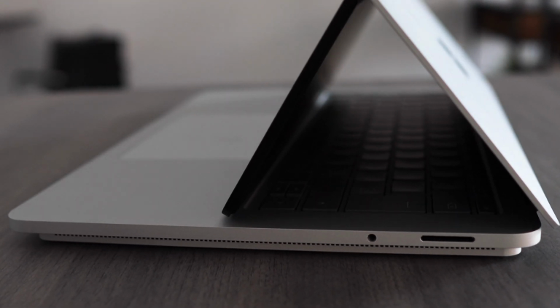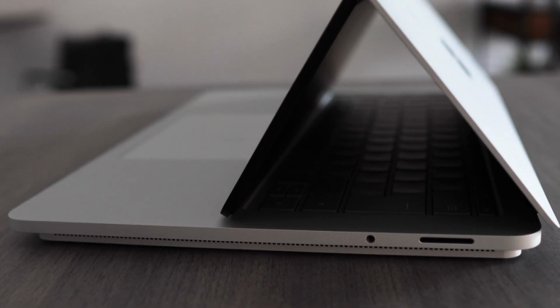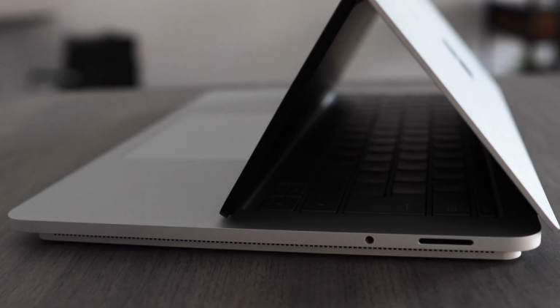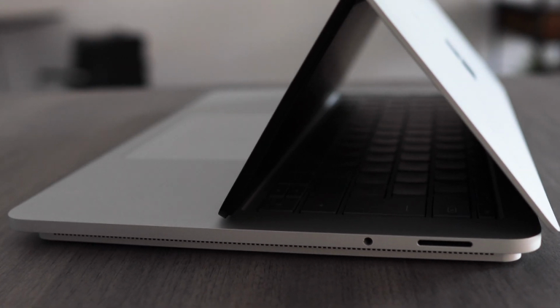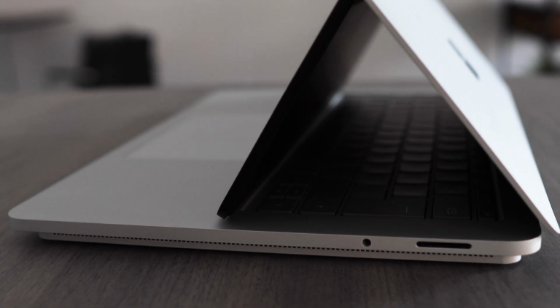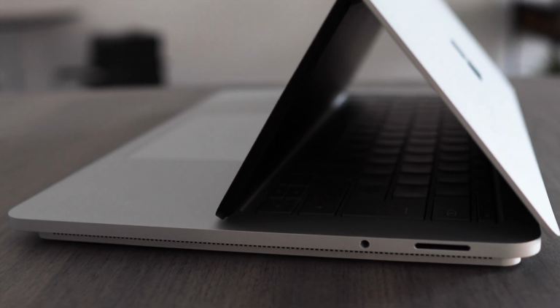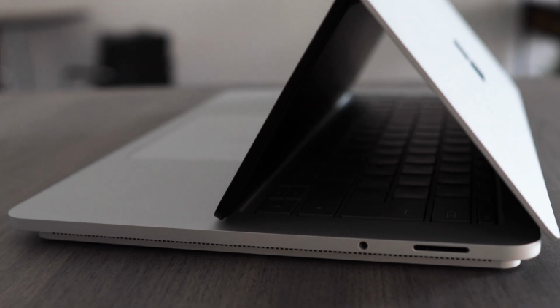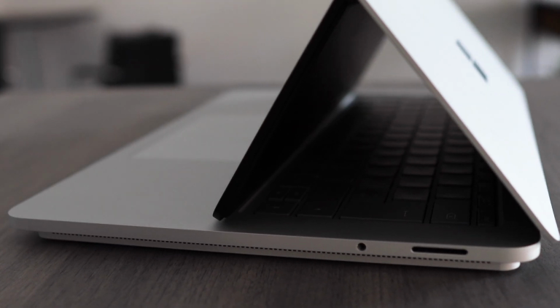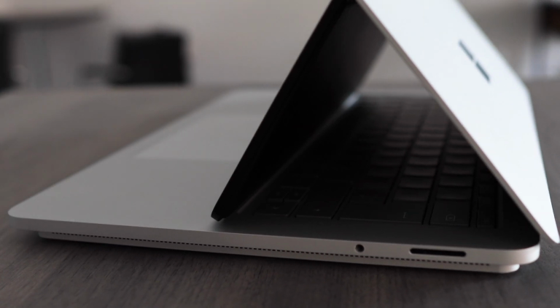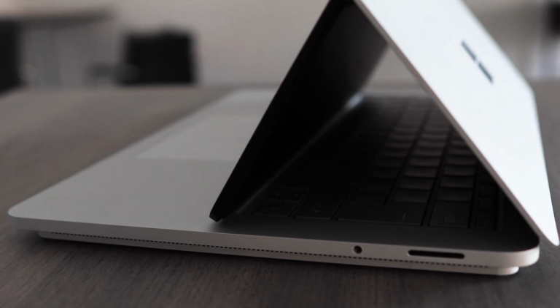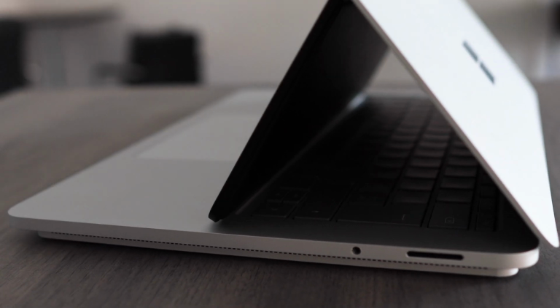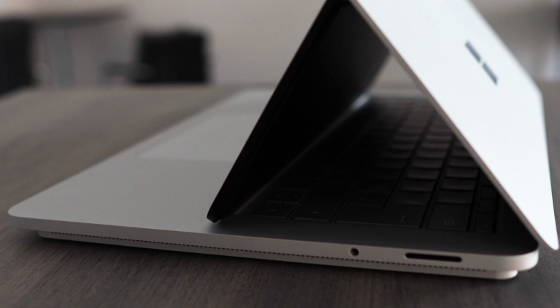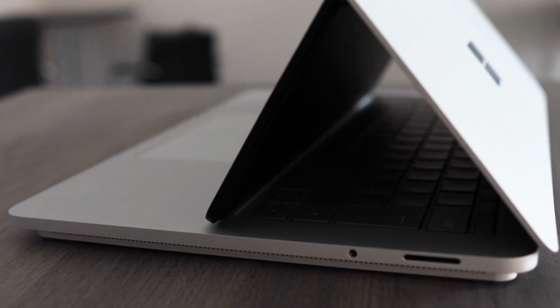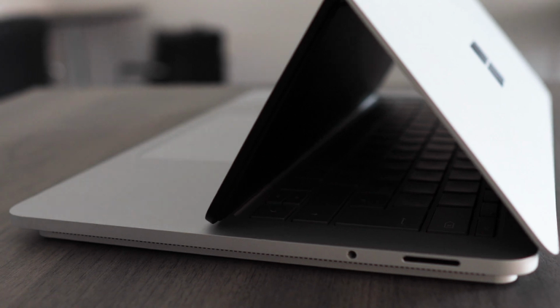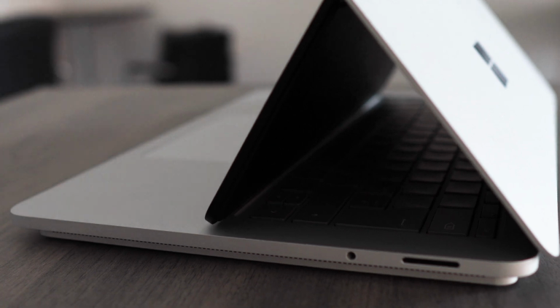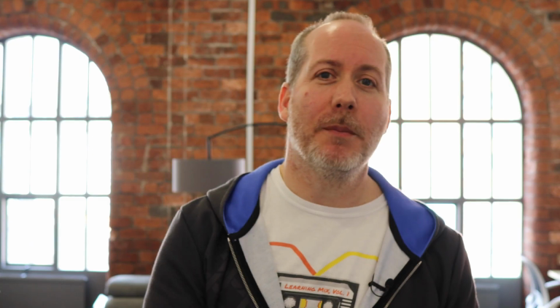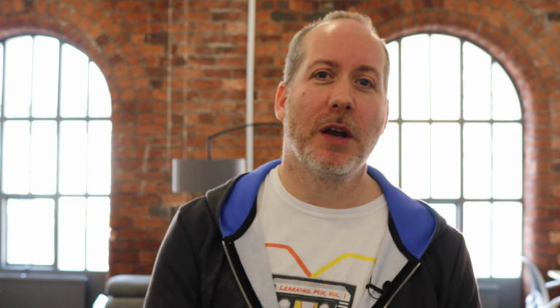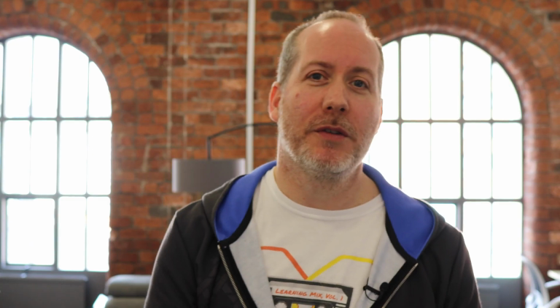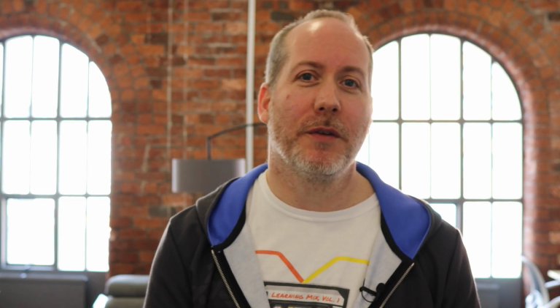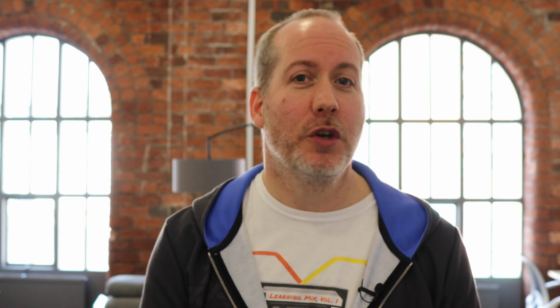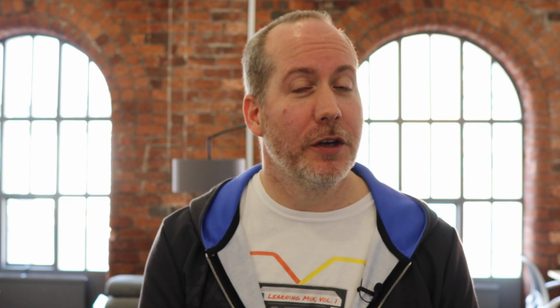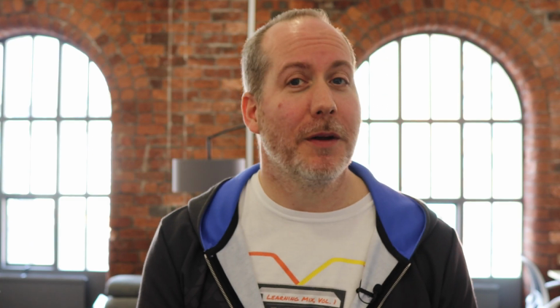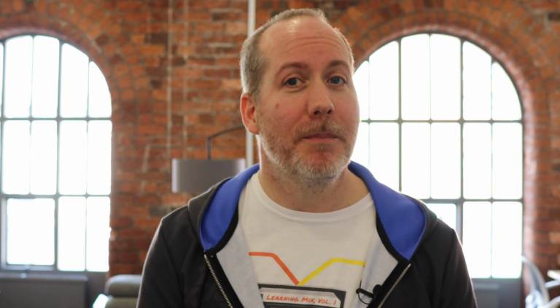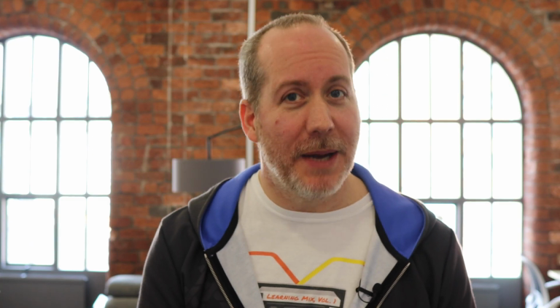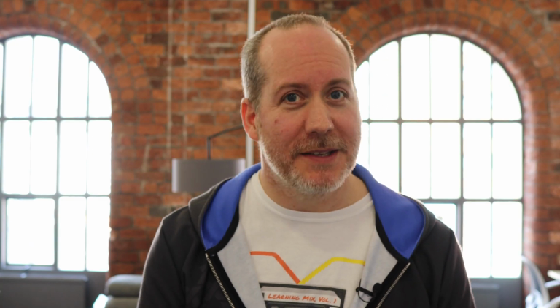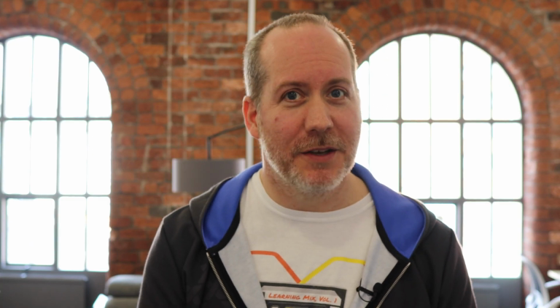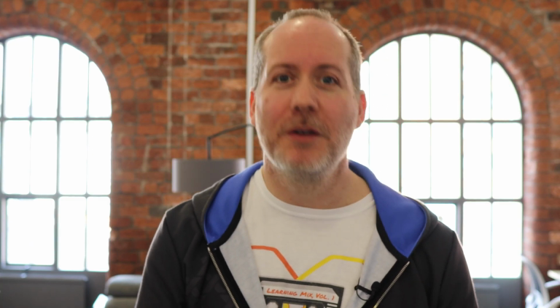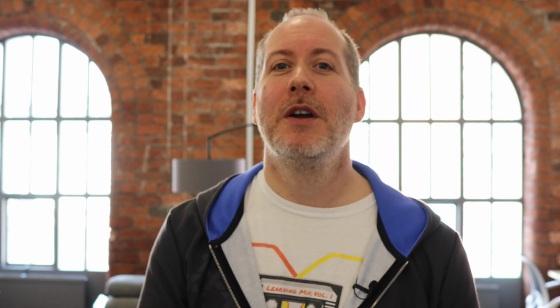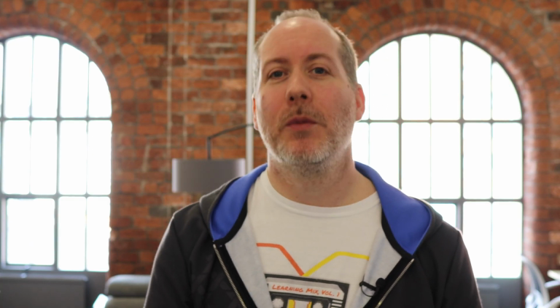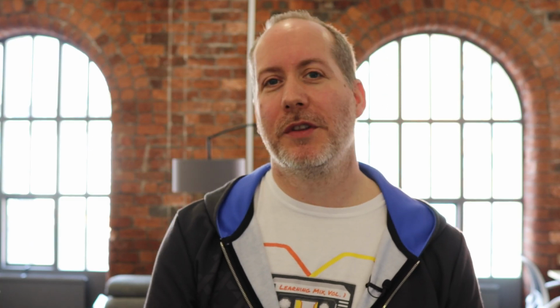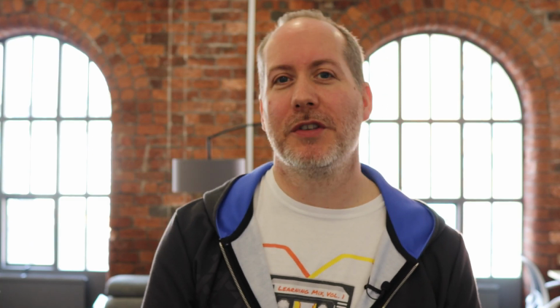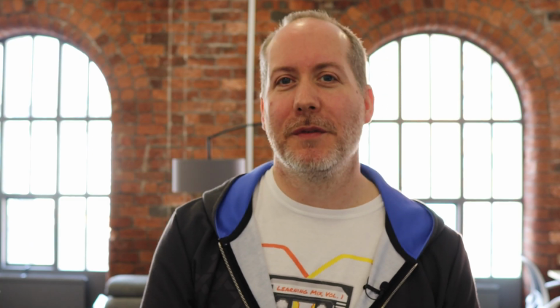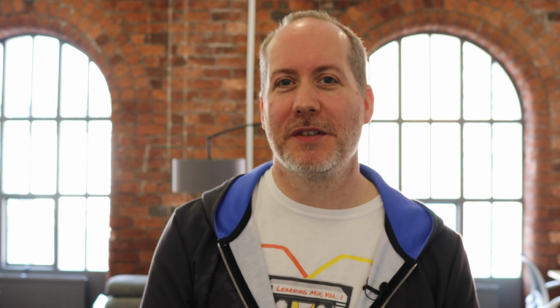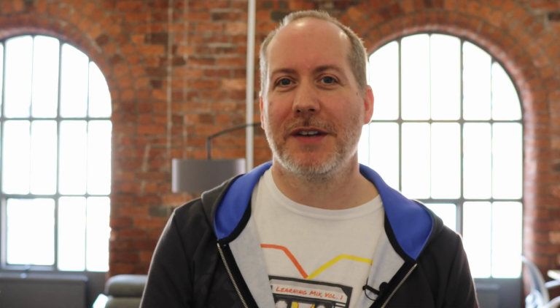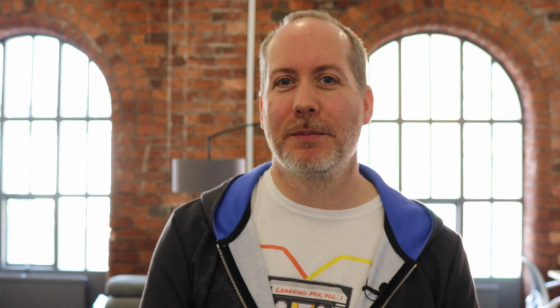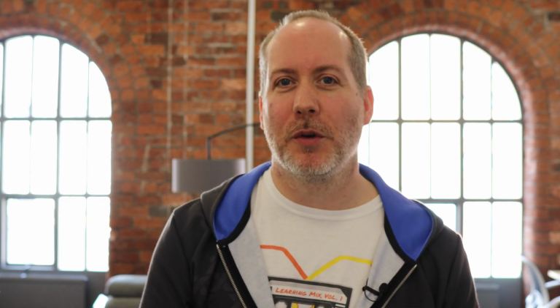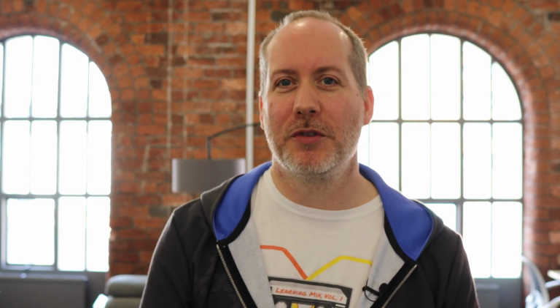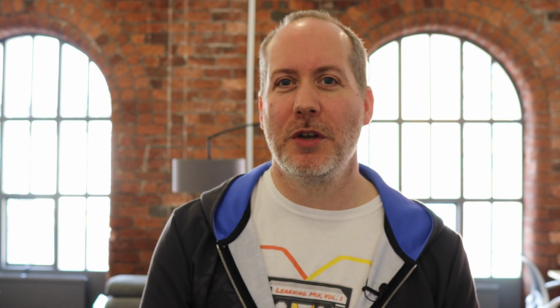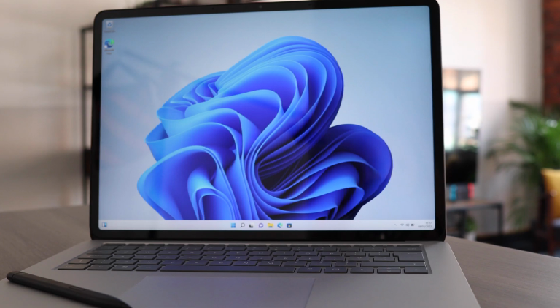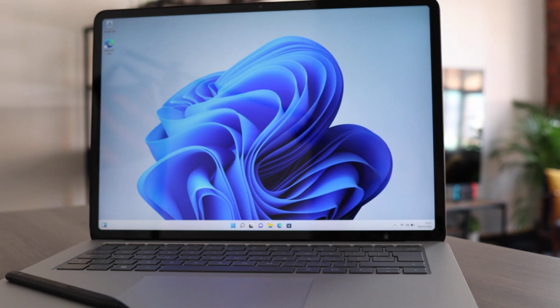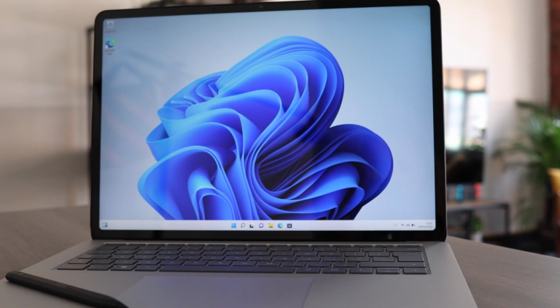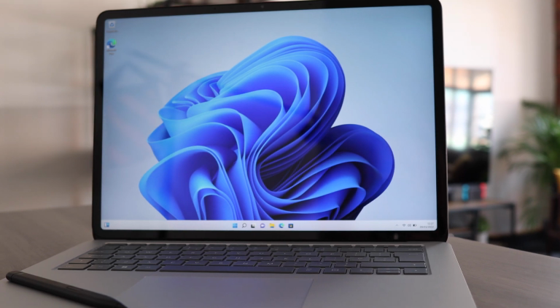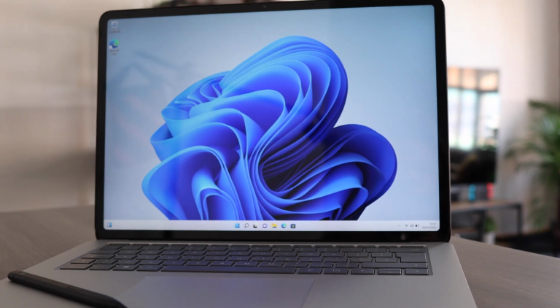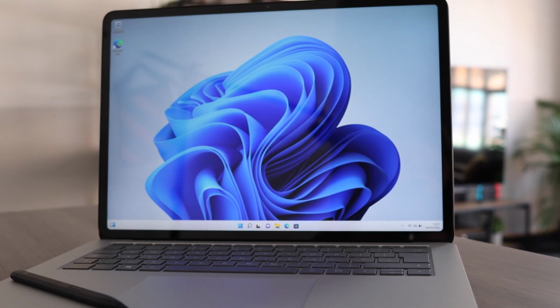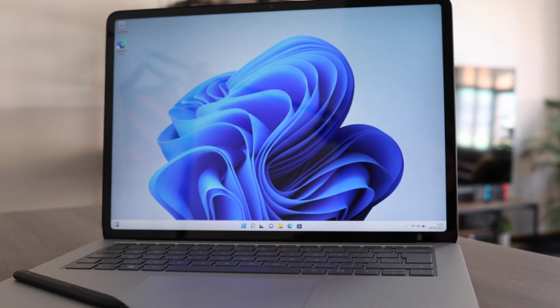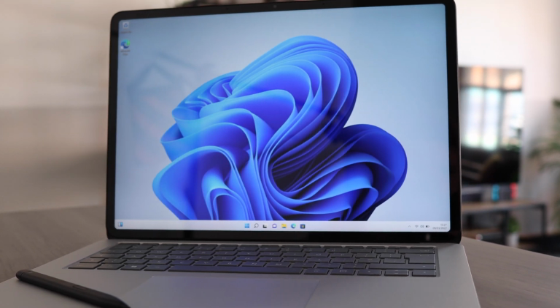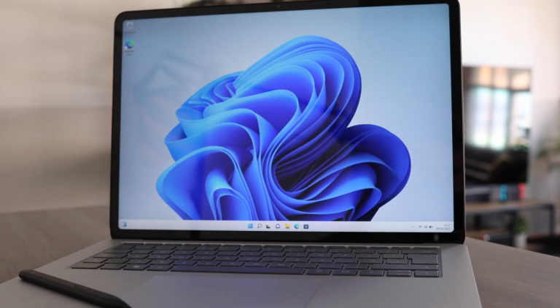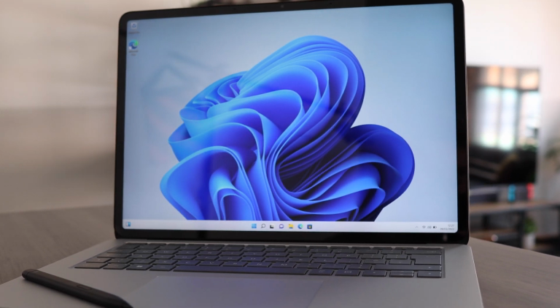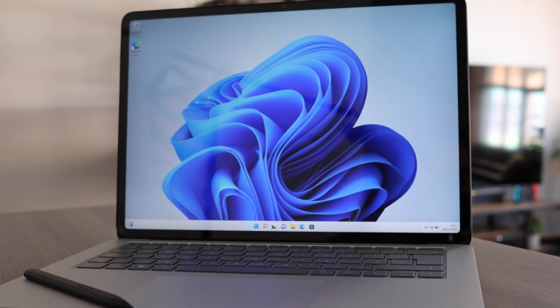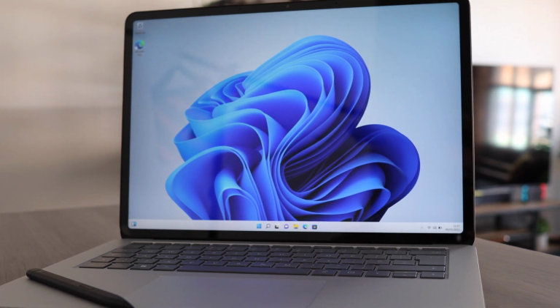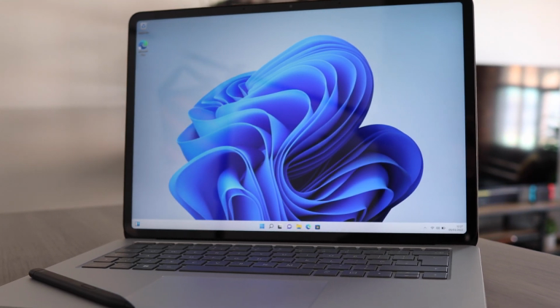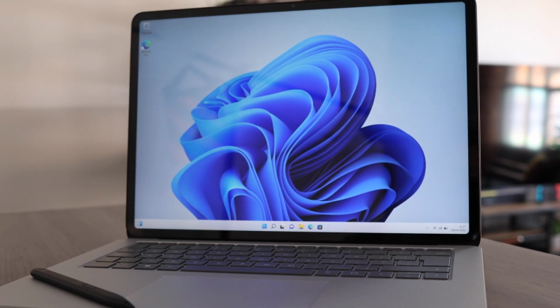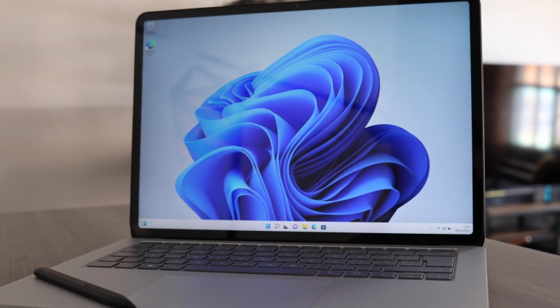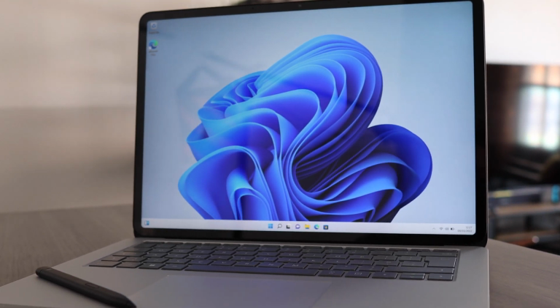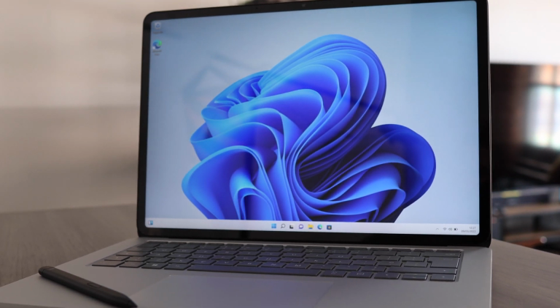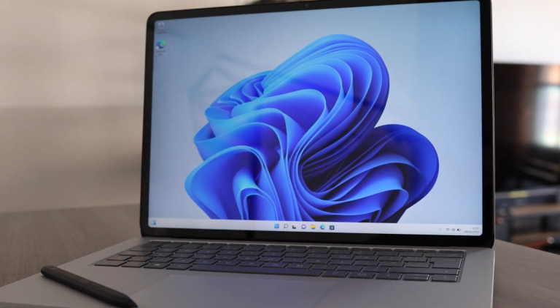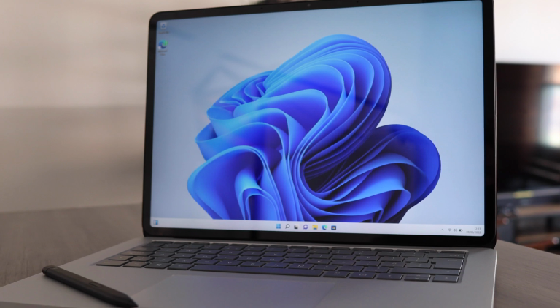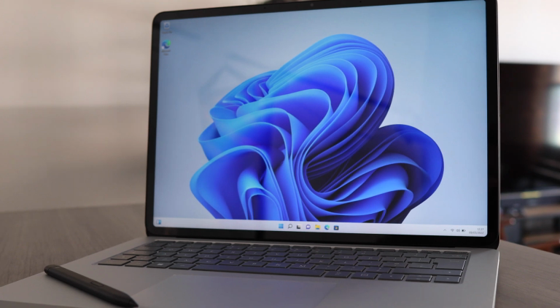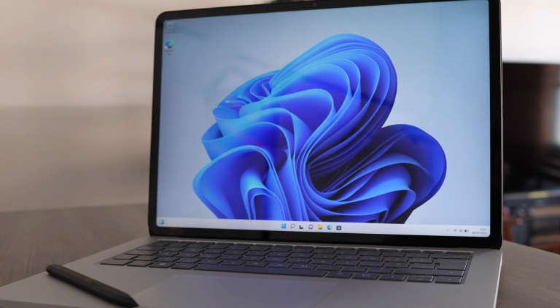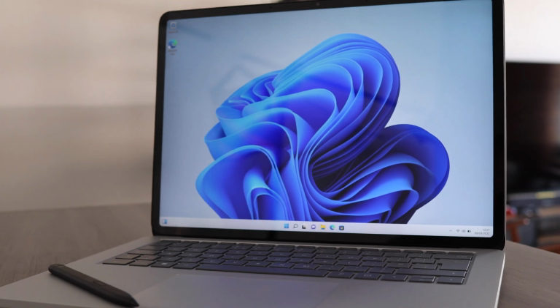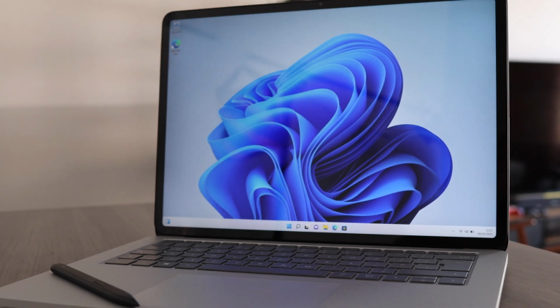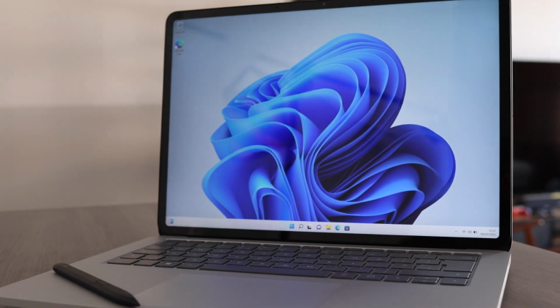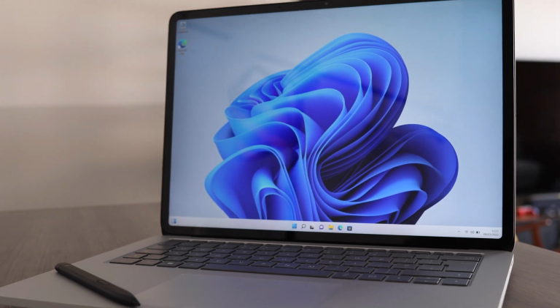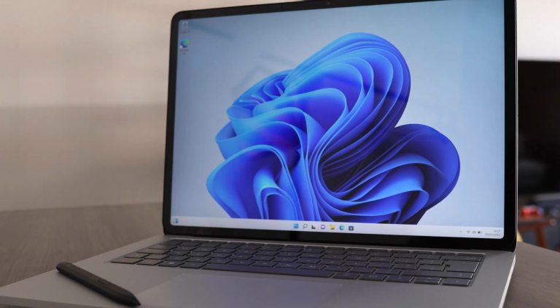That's it. Those are the five things that we think Microsoft could have done better with the Surface Laptop Studio. And maybe we'll see some of those improvements in the next version.